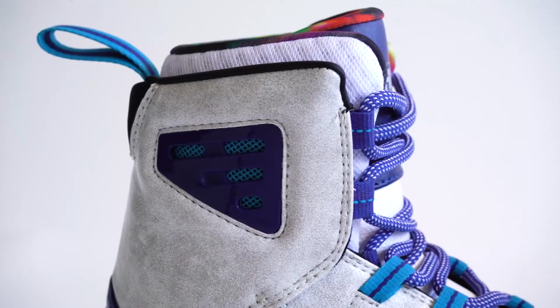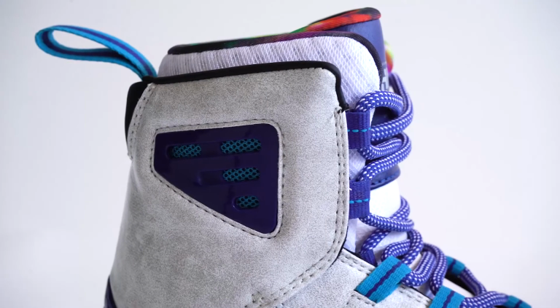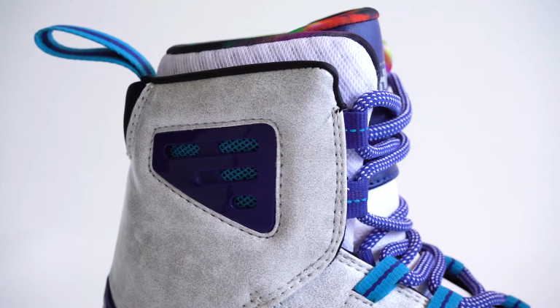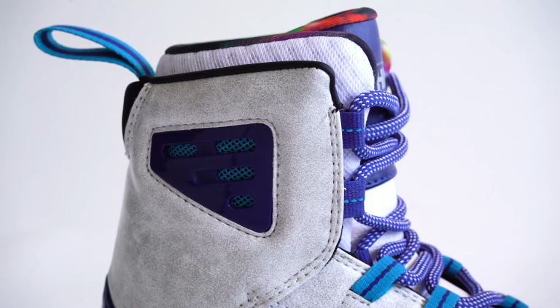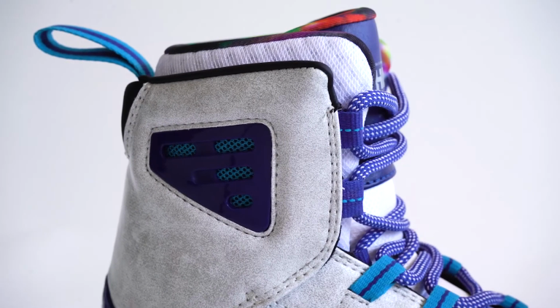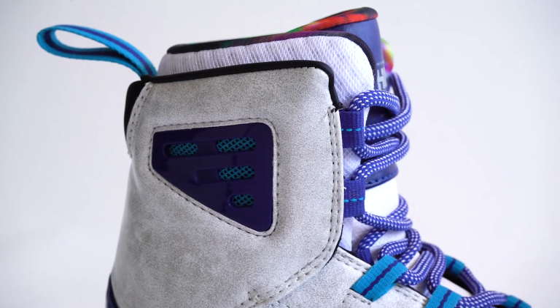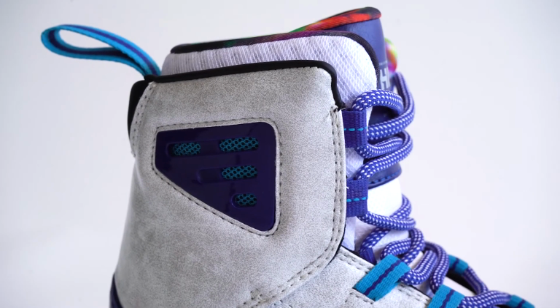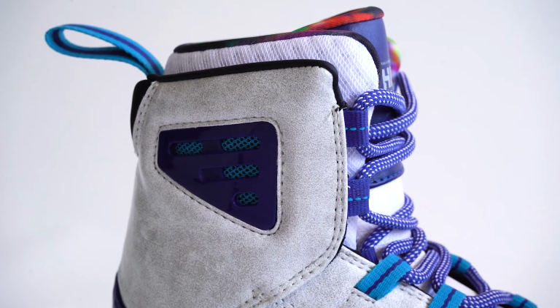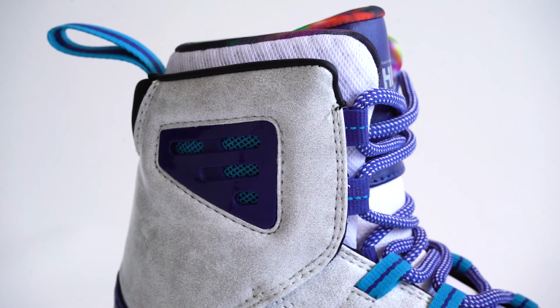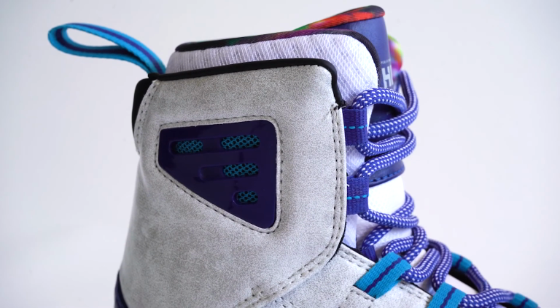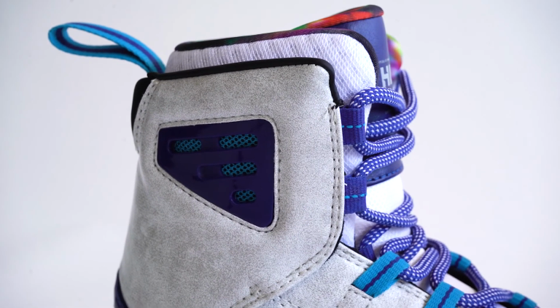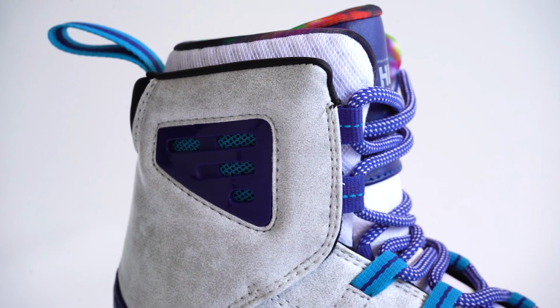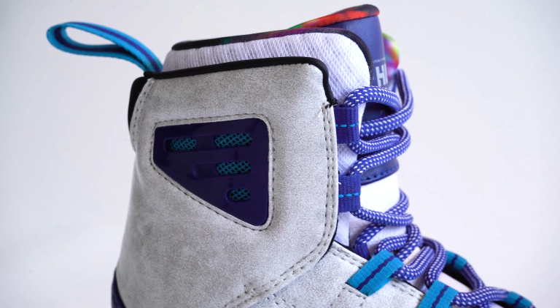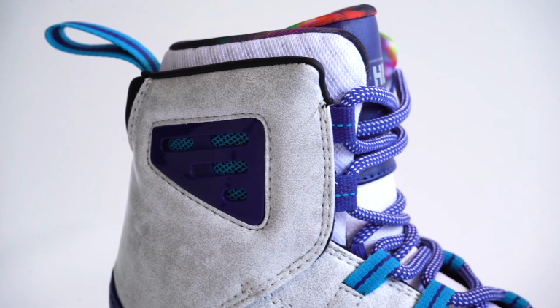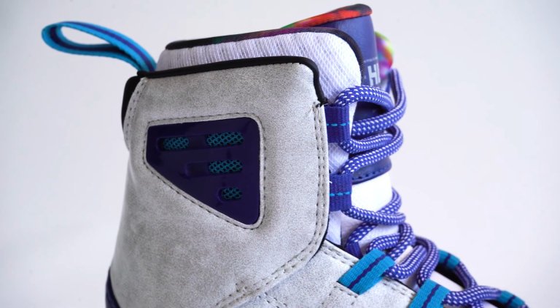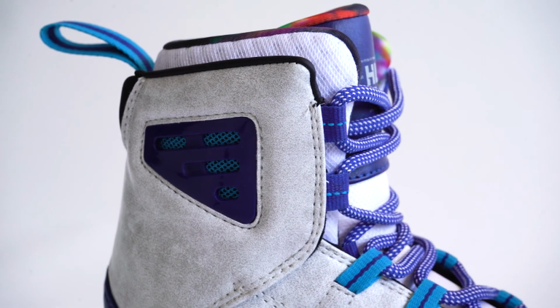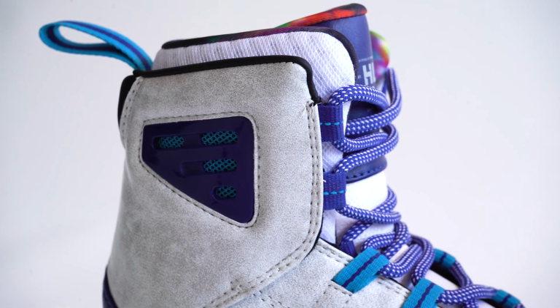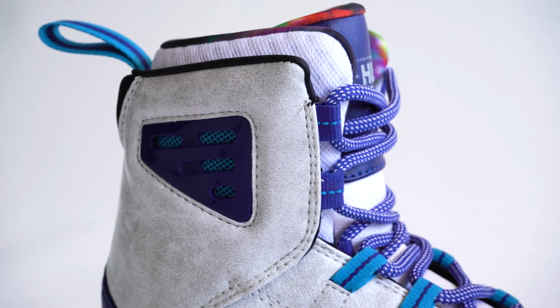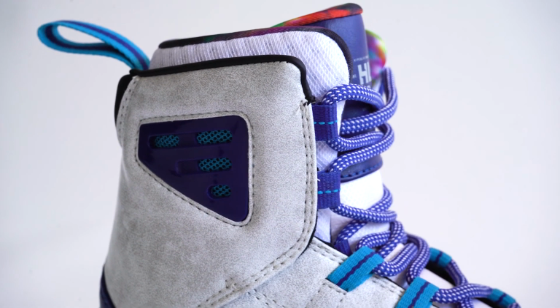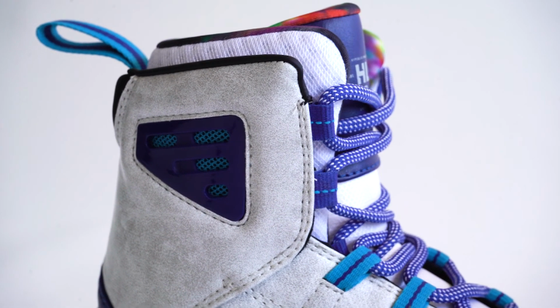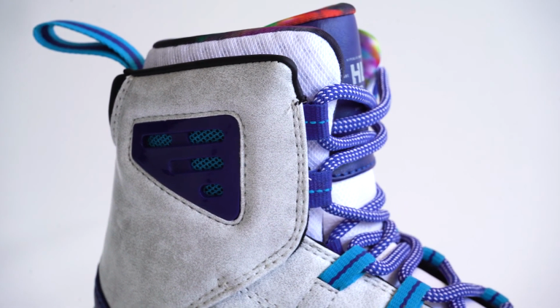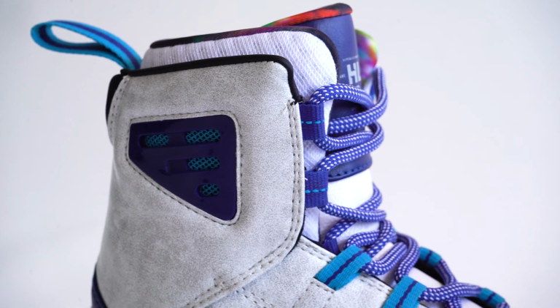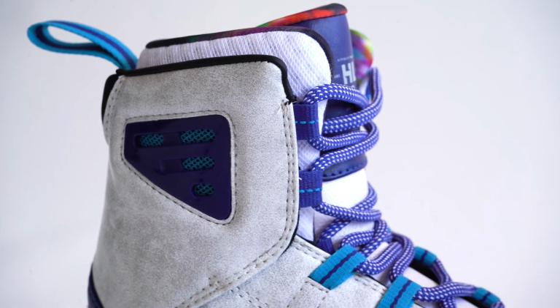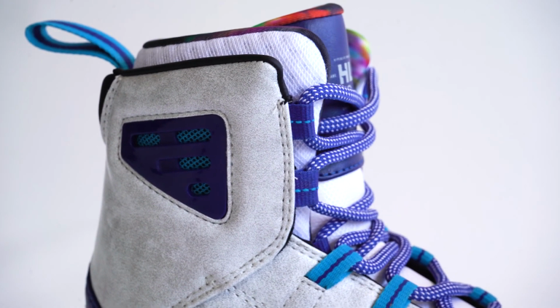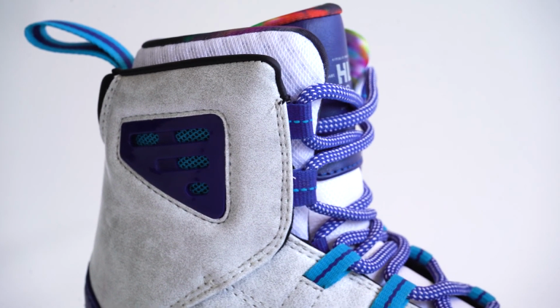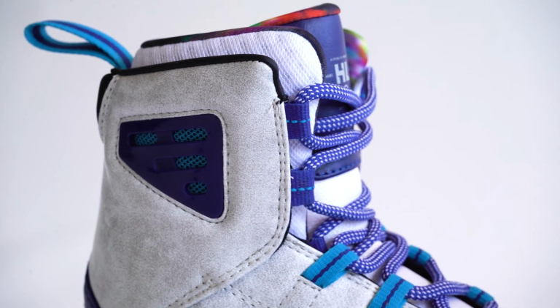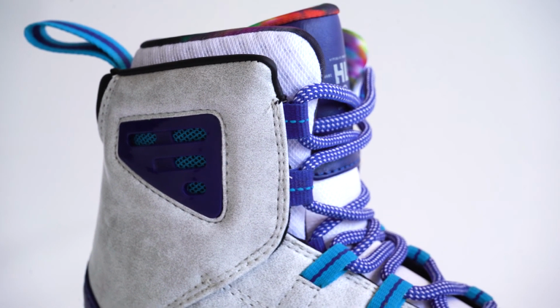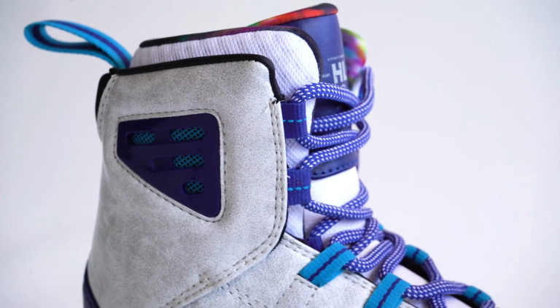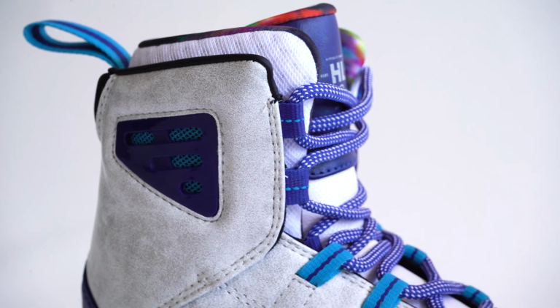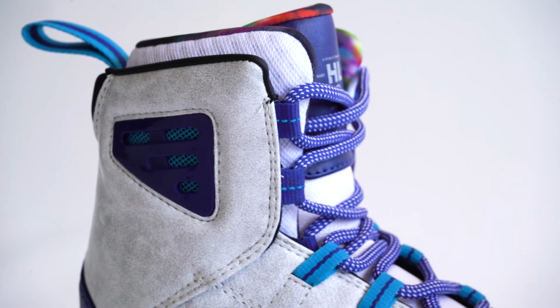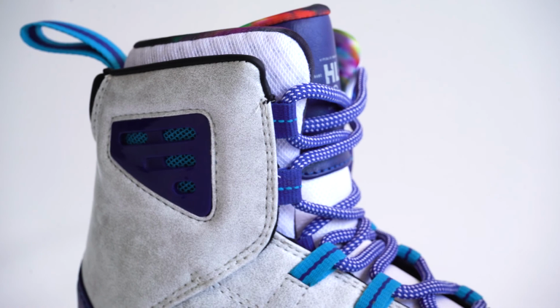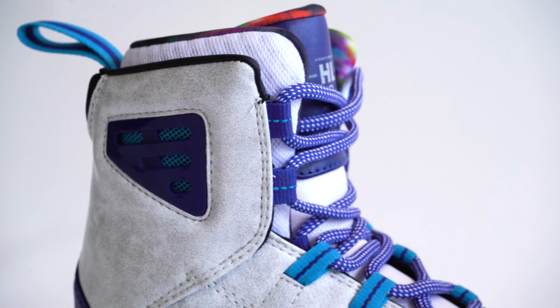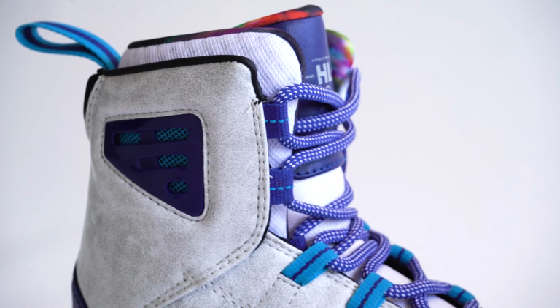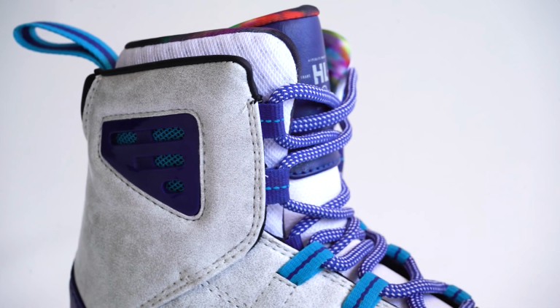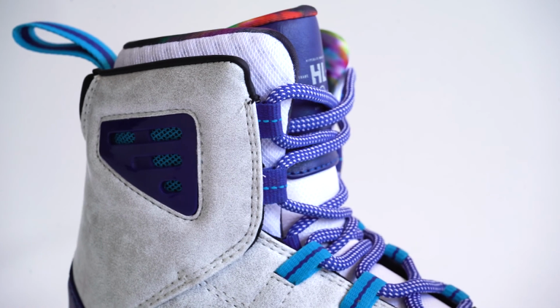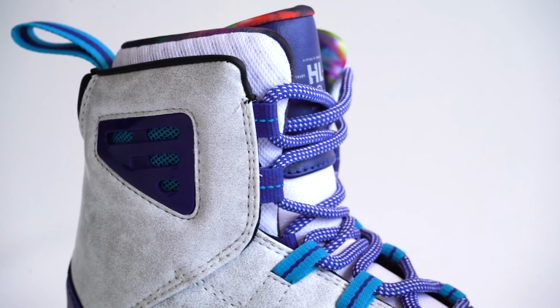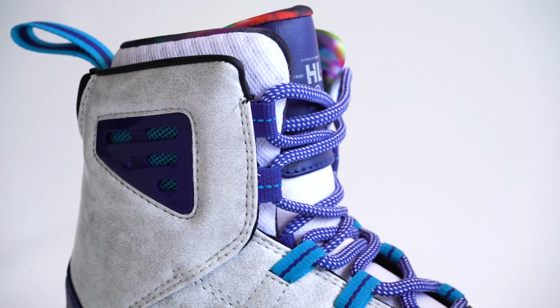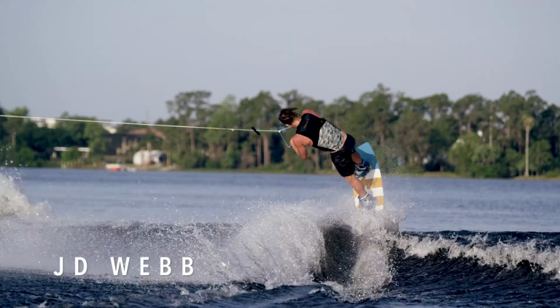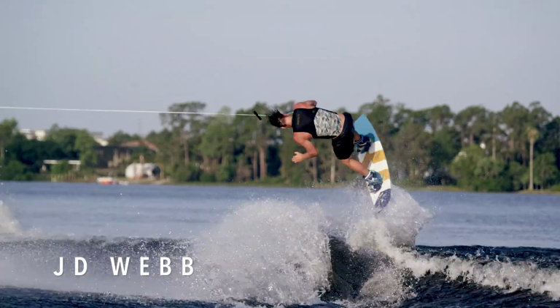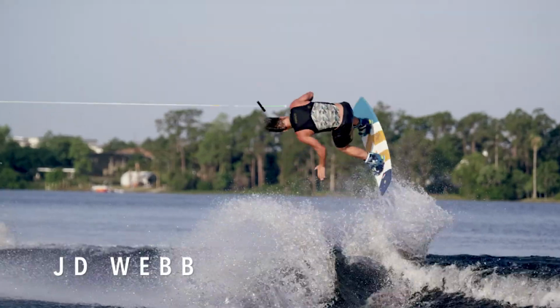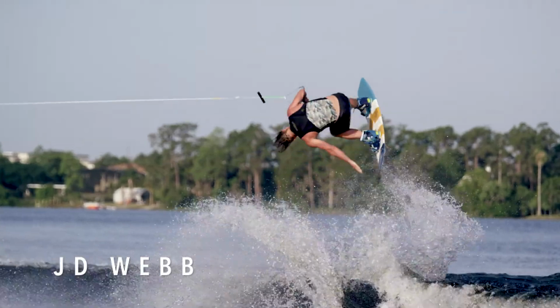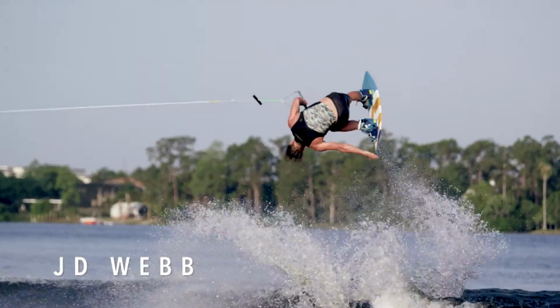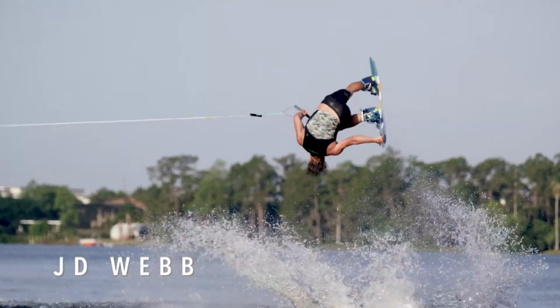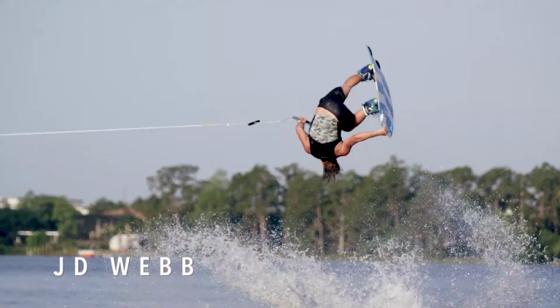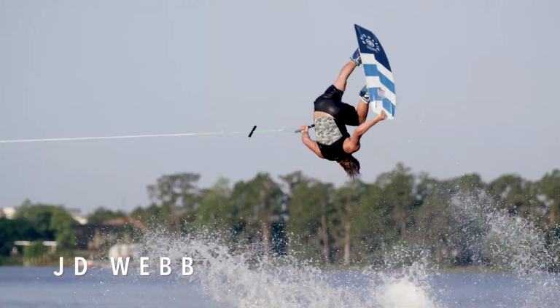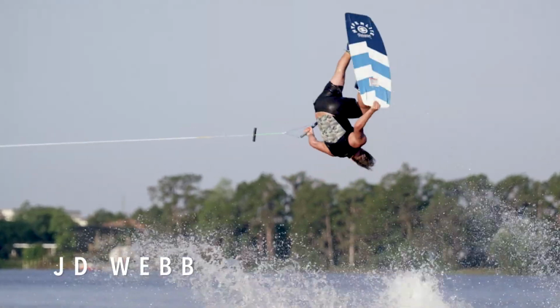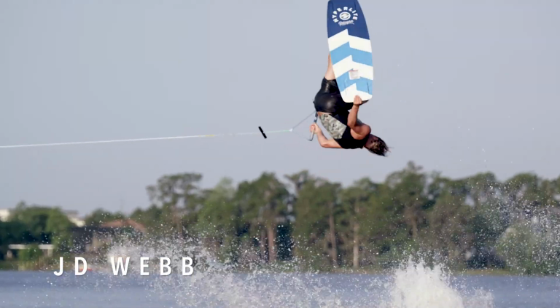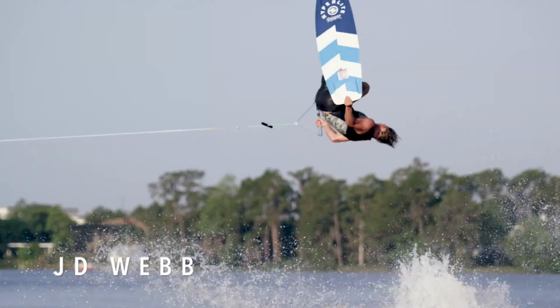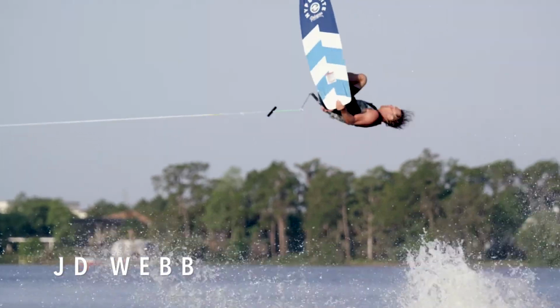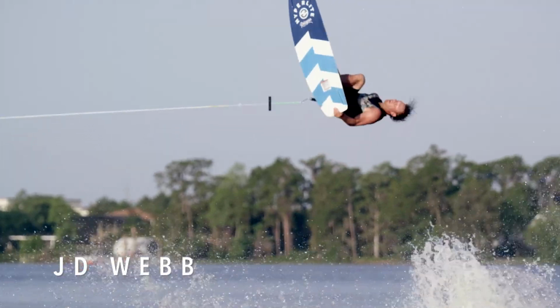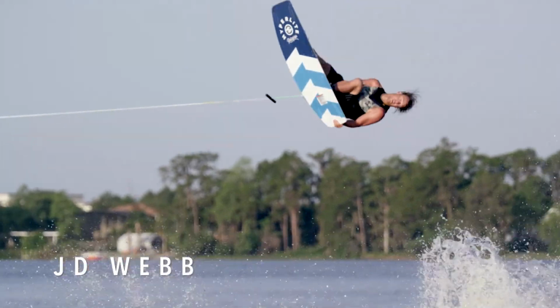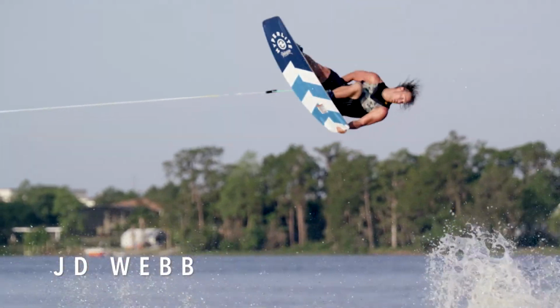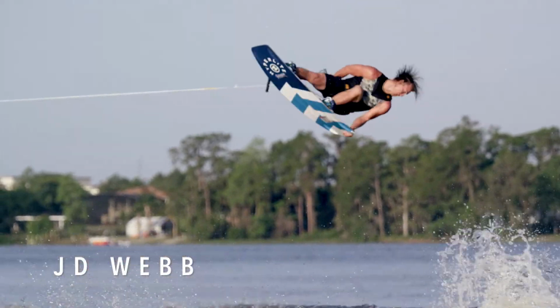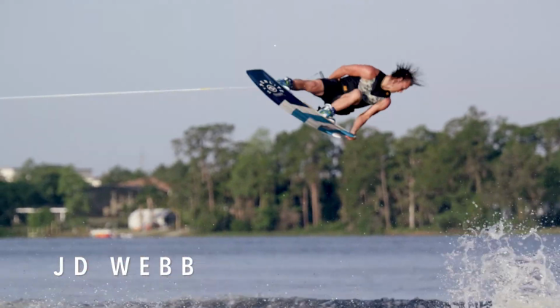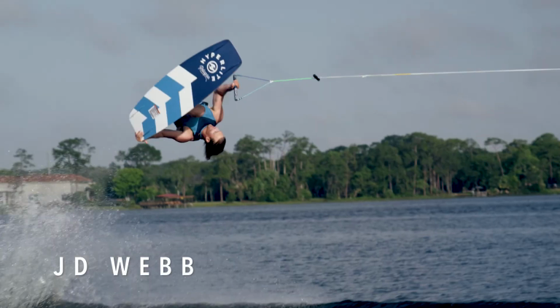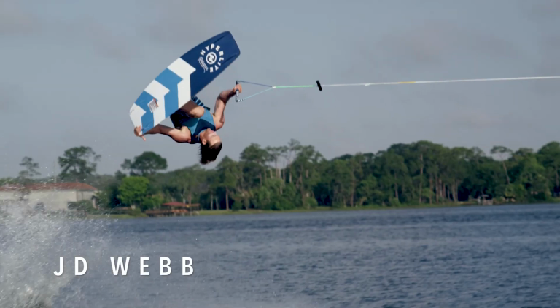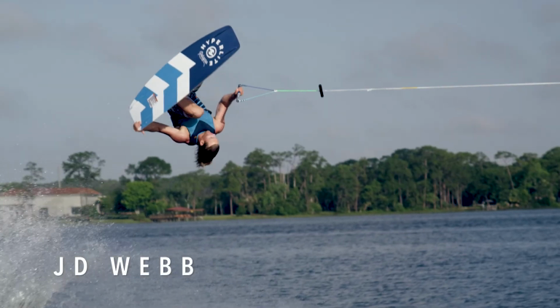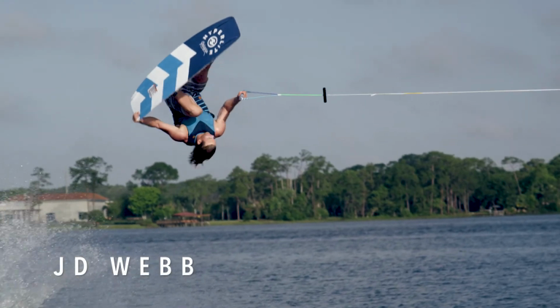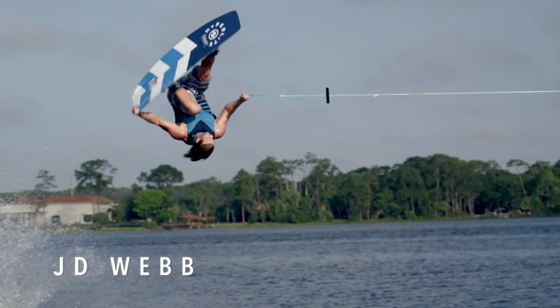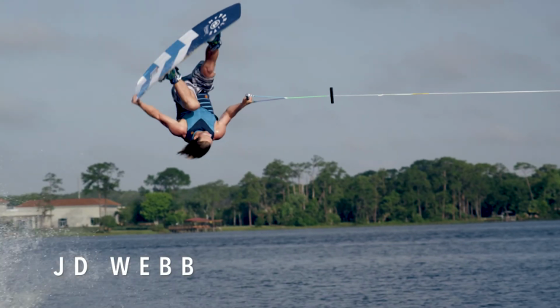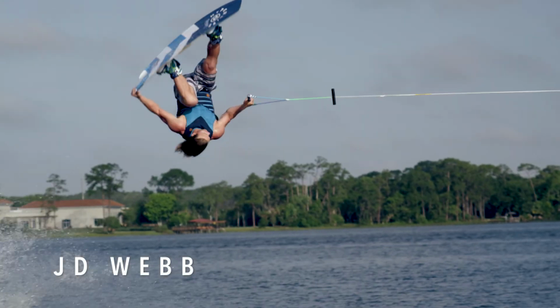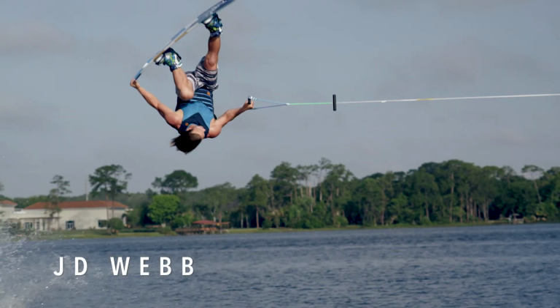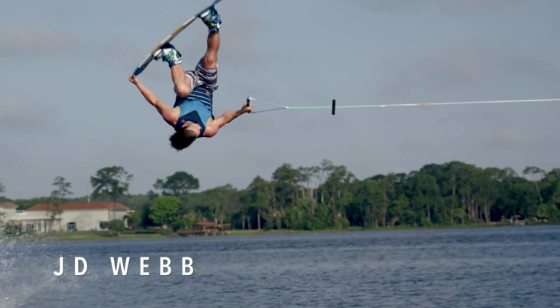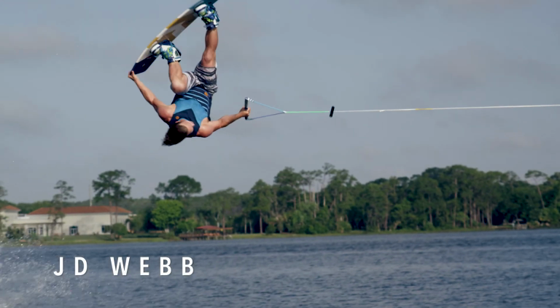The Webb boot also features a lower cut cuff and softer flexion to provide the broadest range of motion in the system binding.